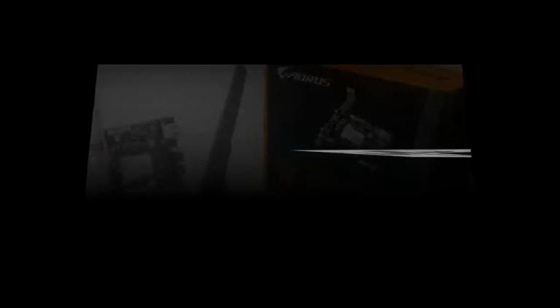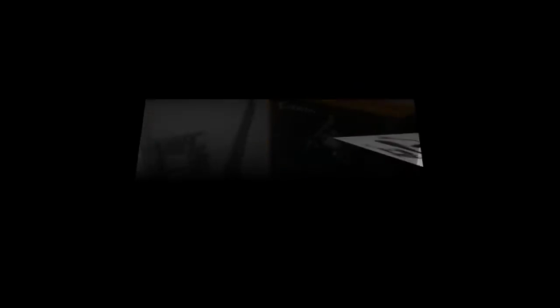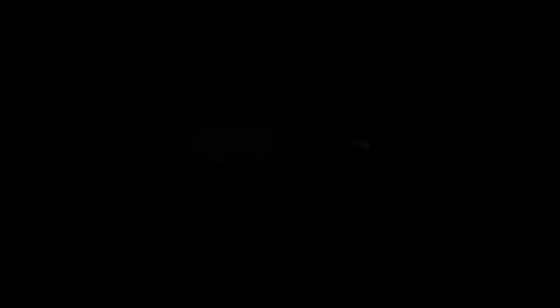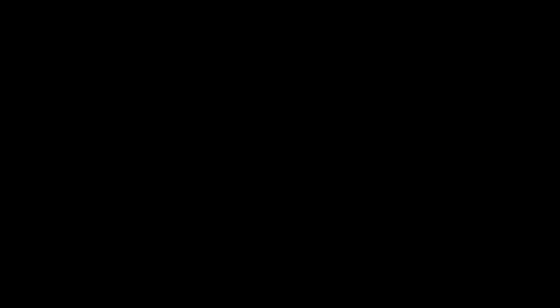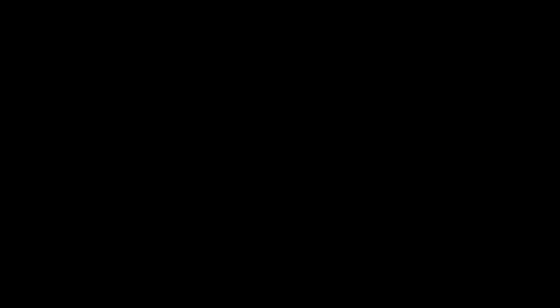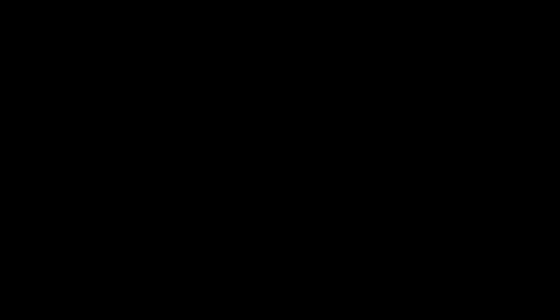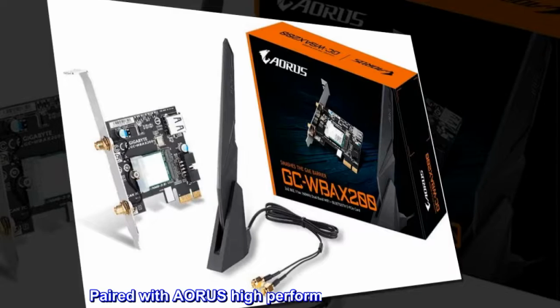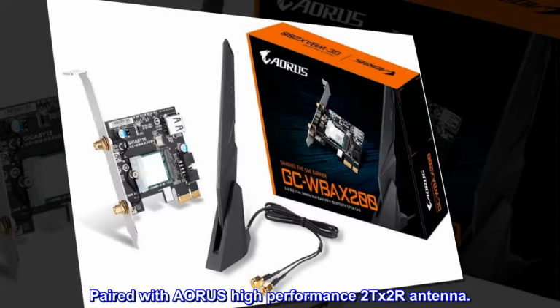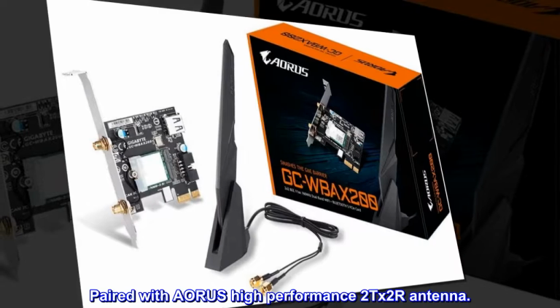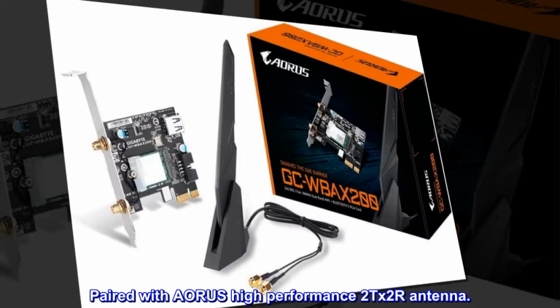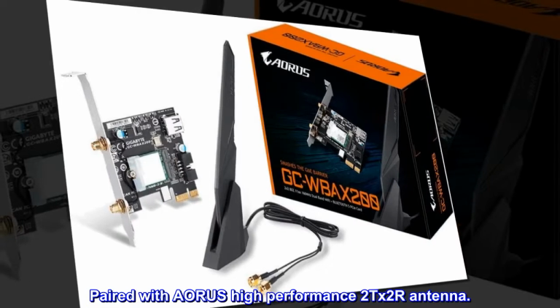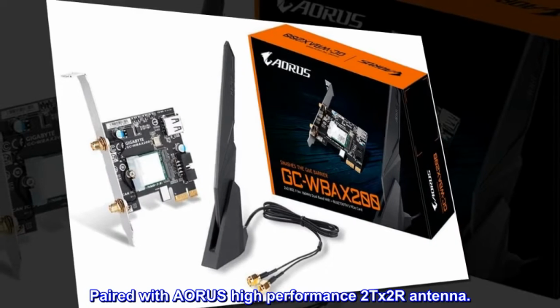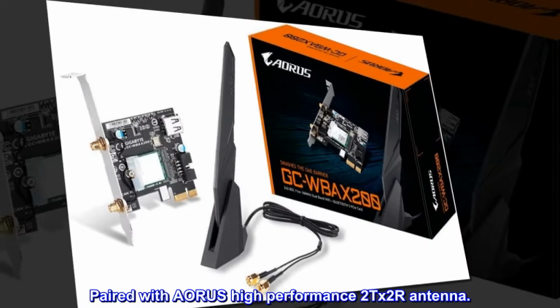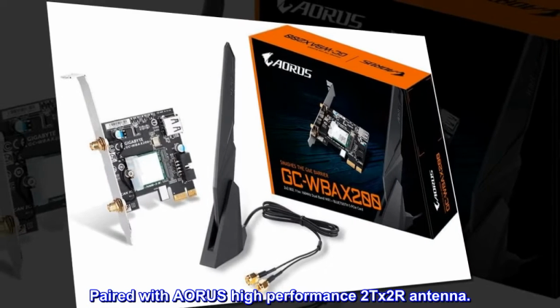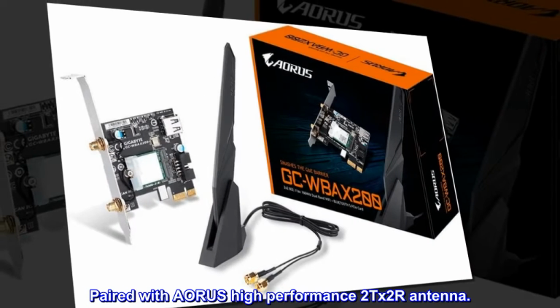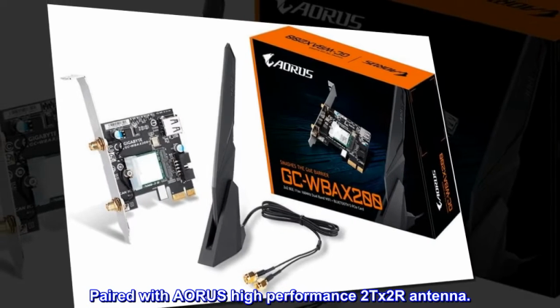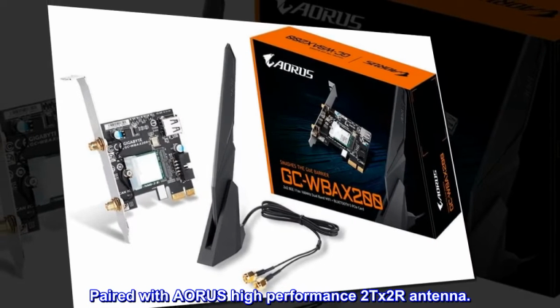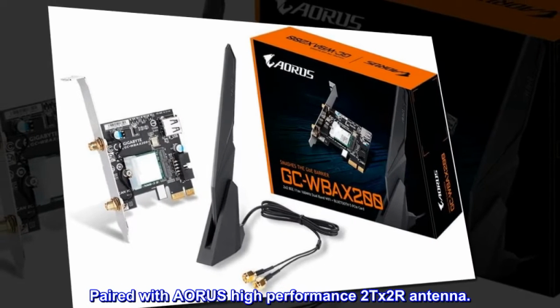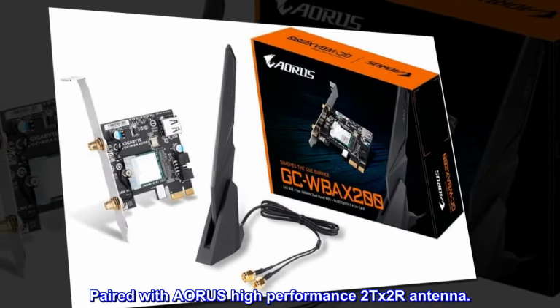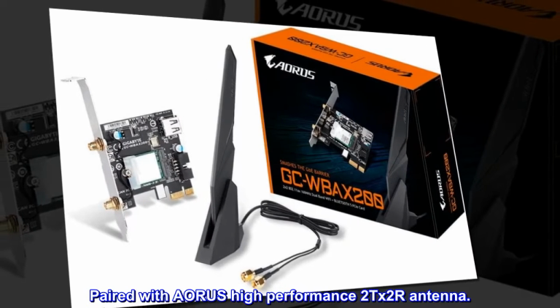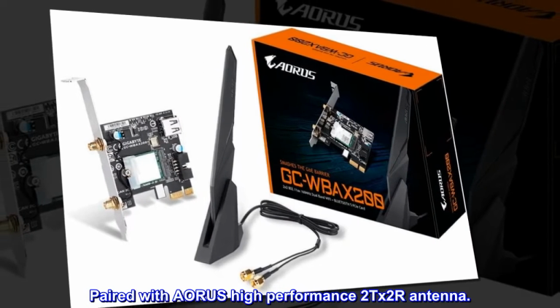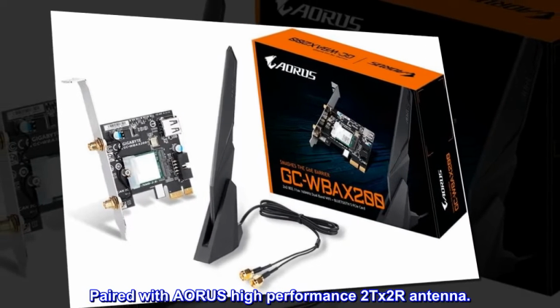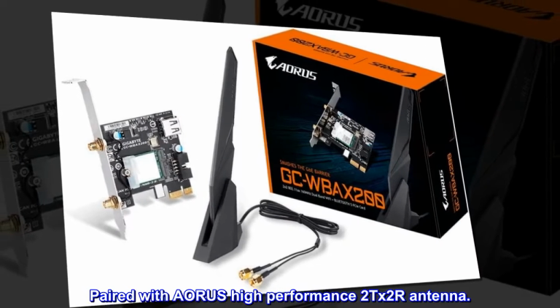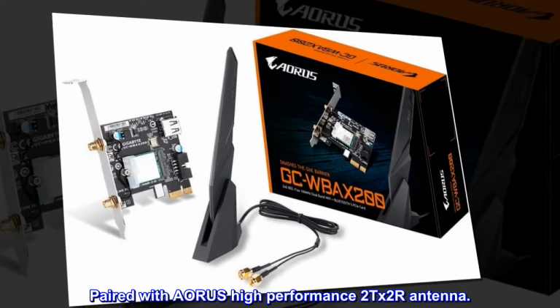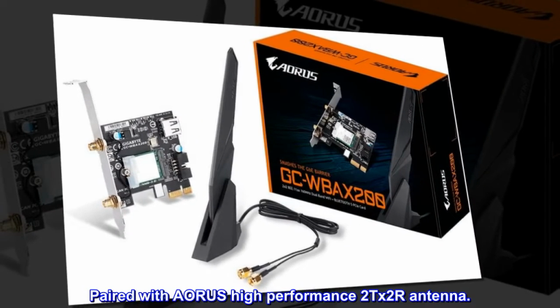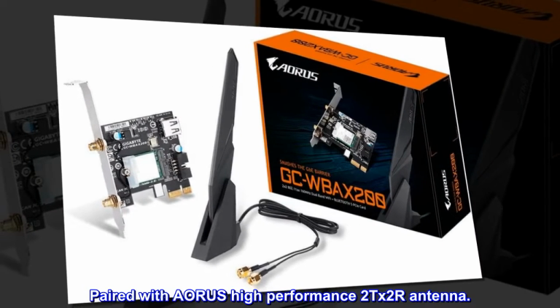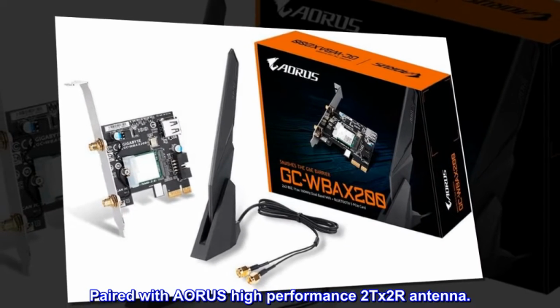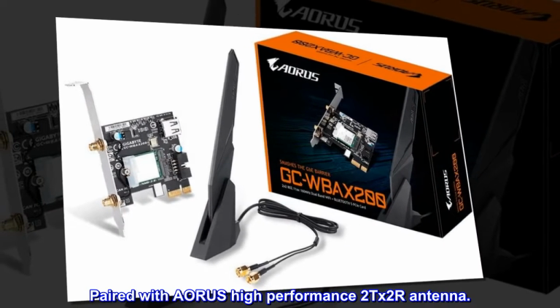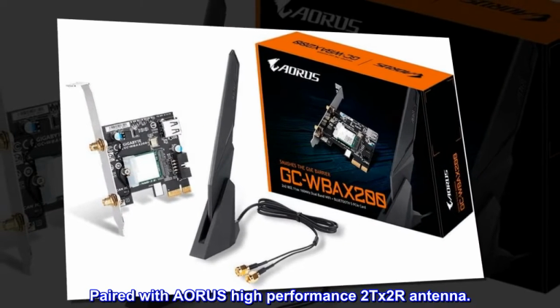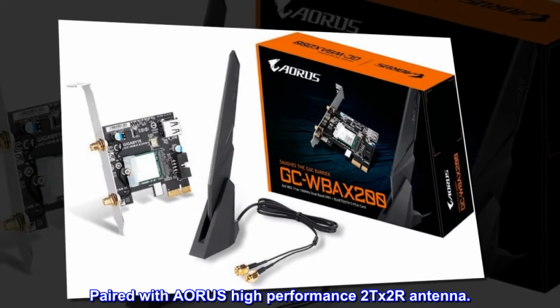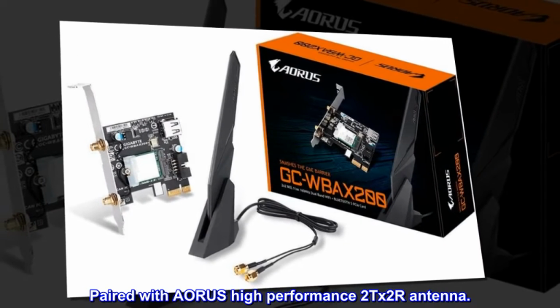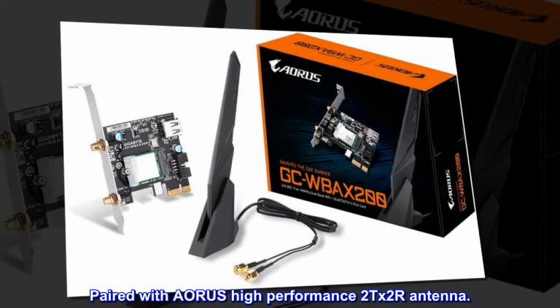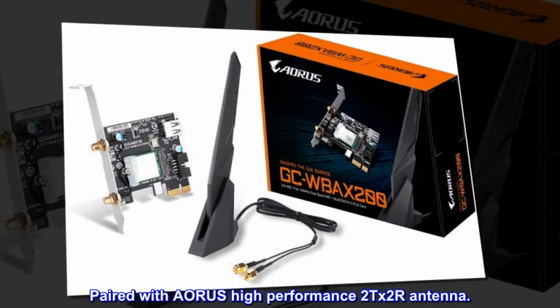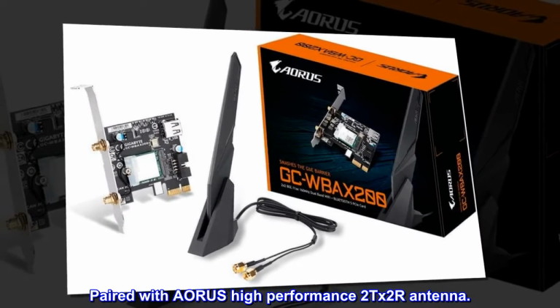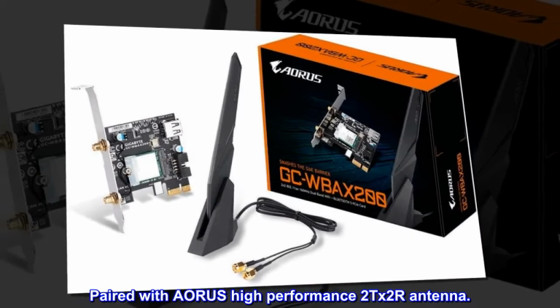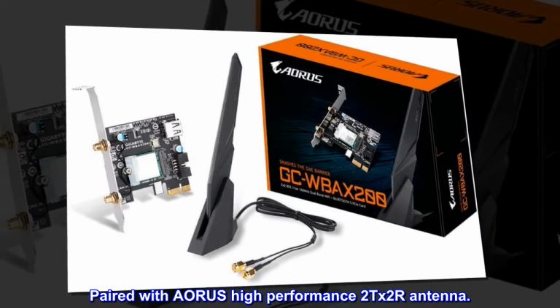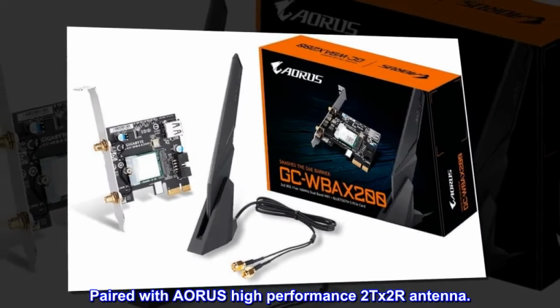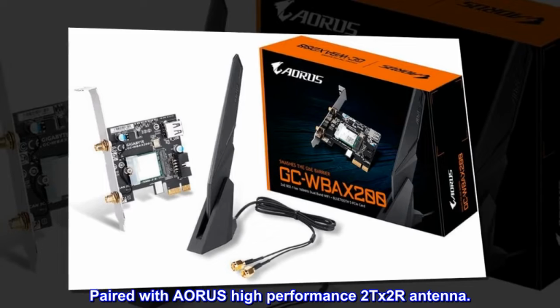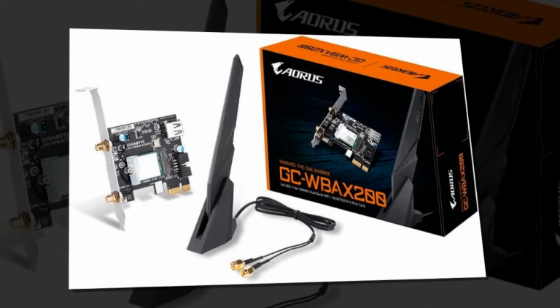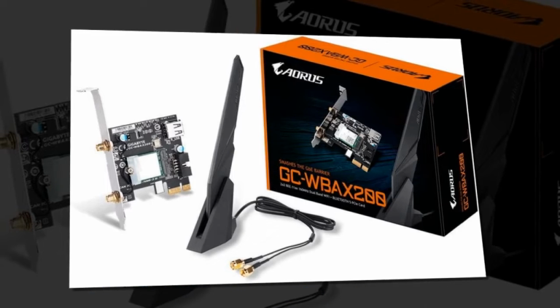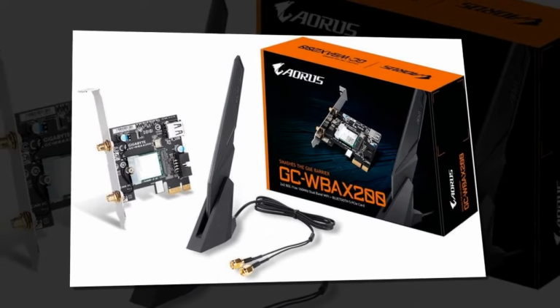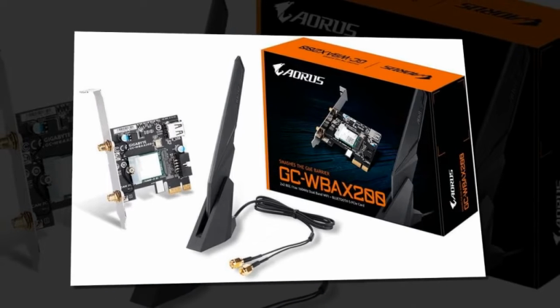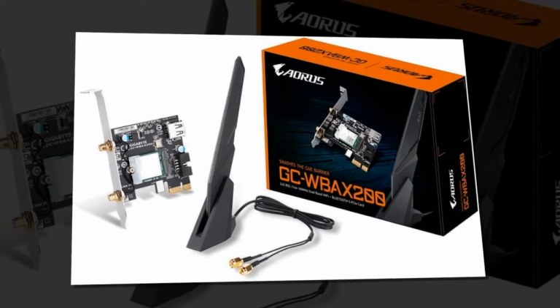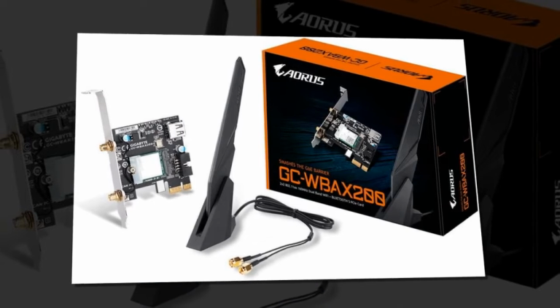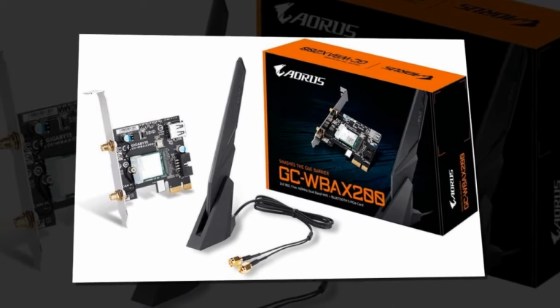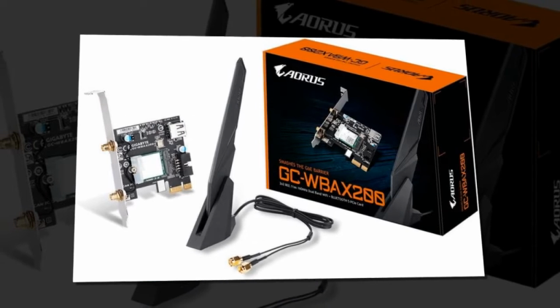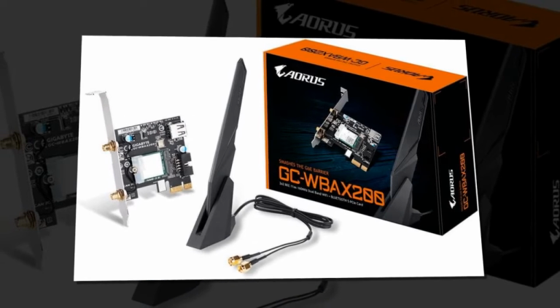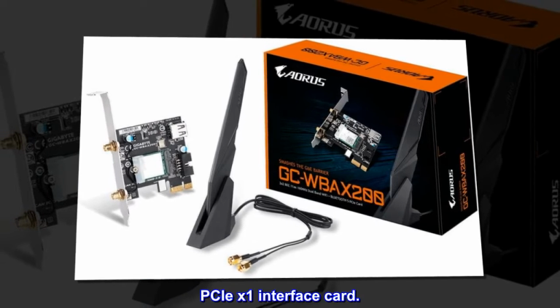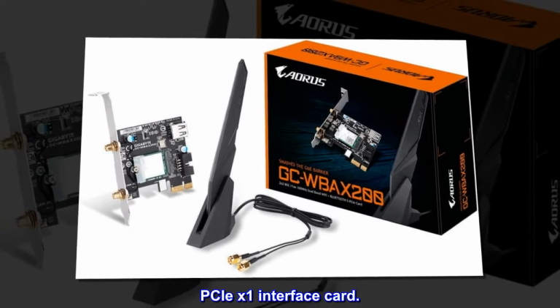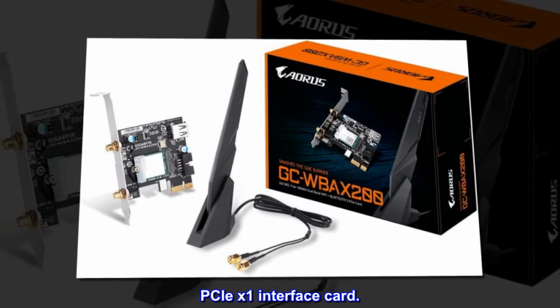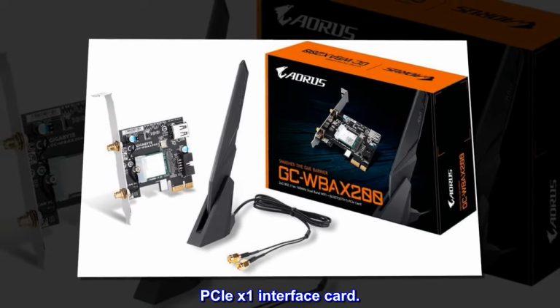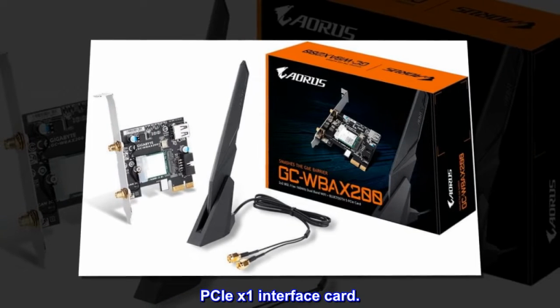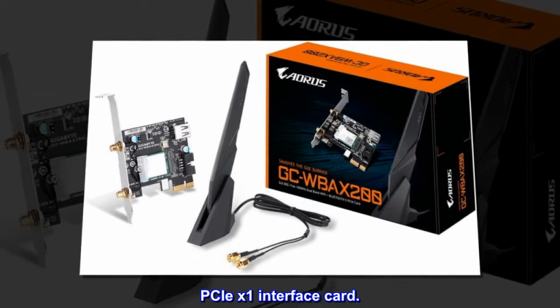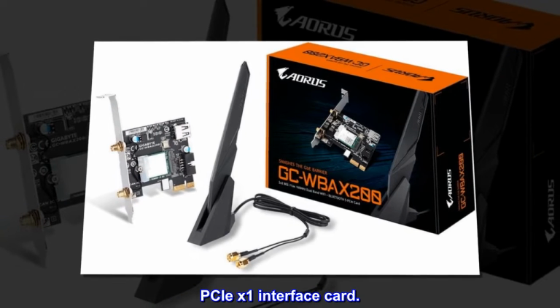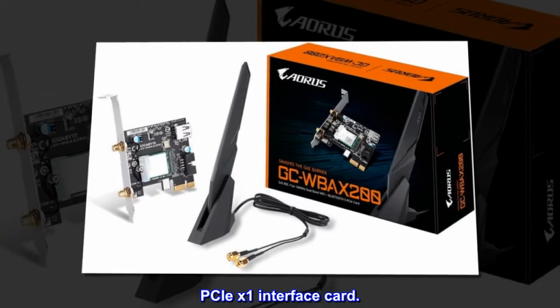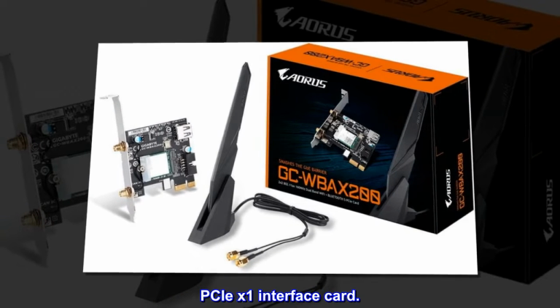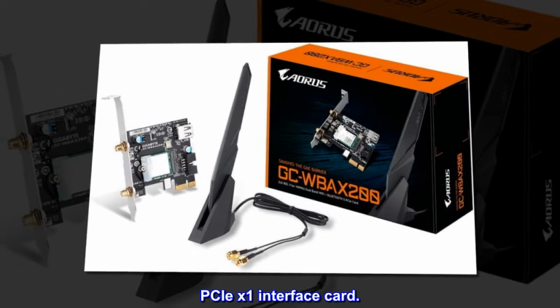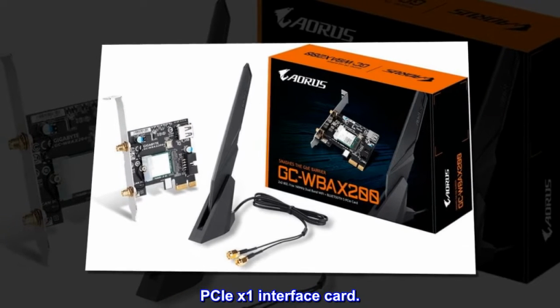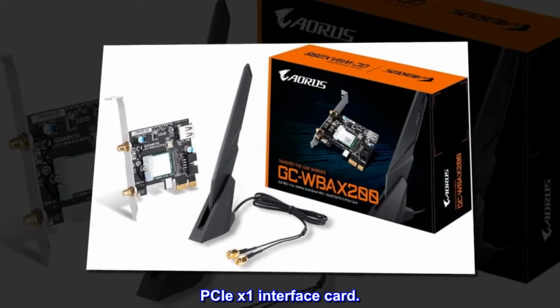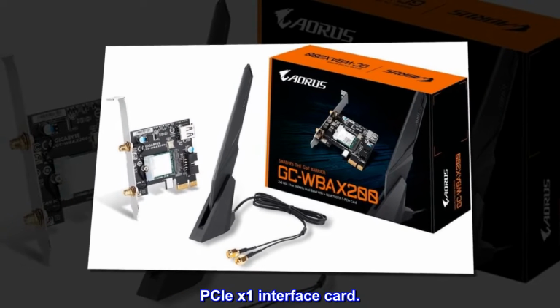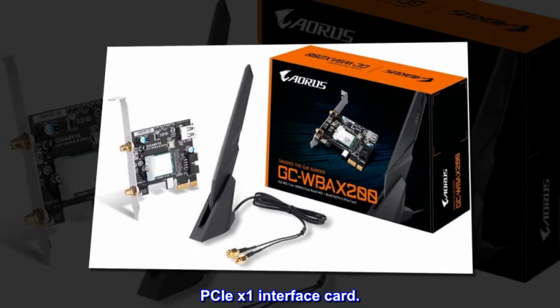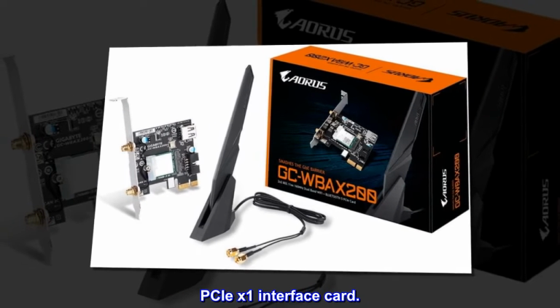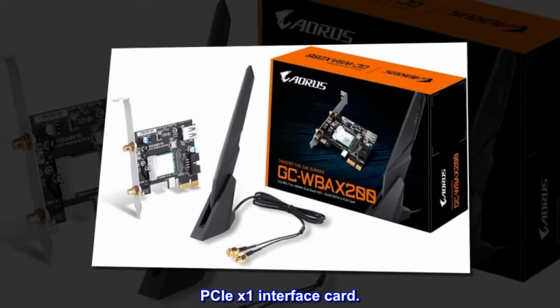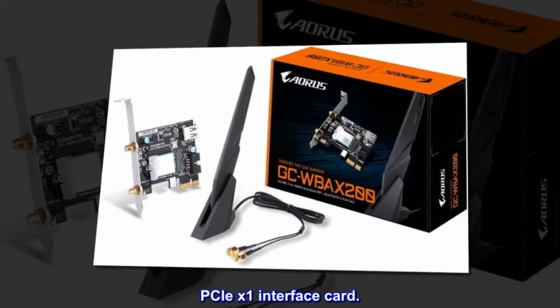Paired with AORUS High Performance 2TX 2RX Antenna. PCIe X1 Interface Card.